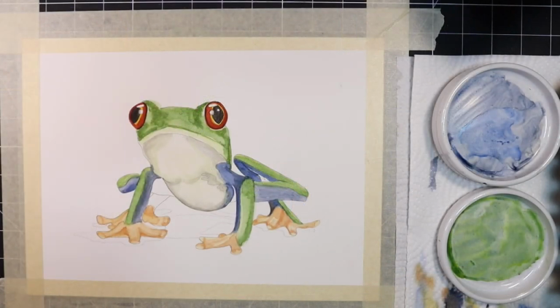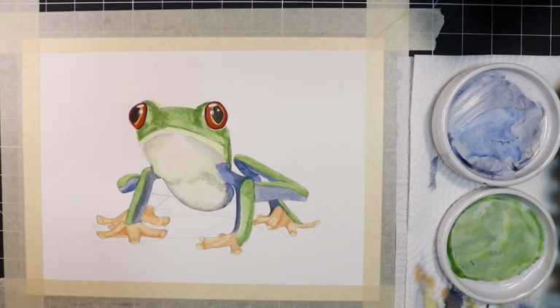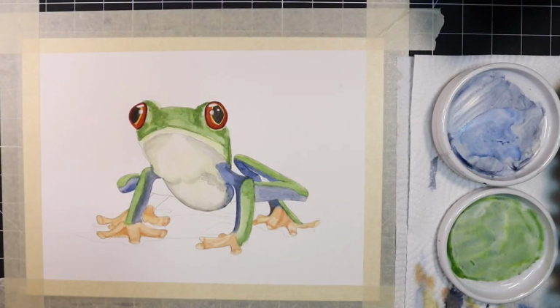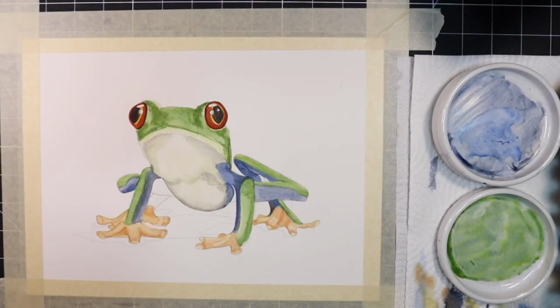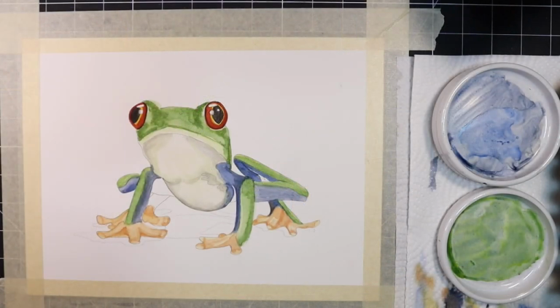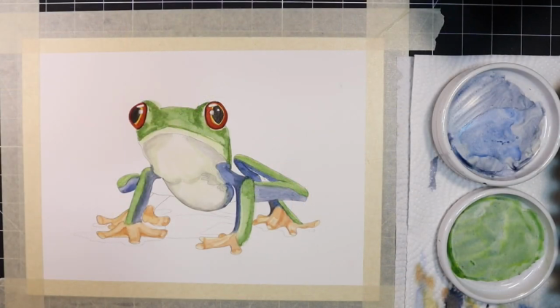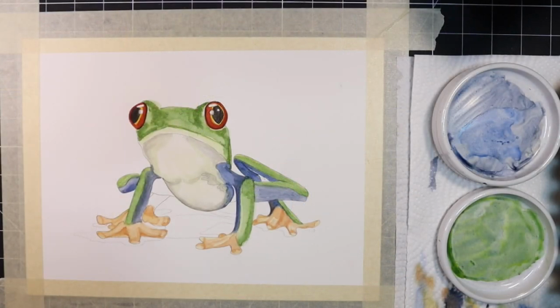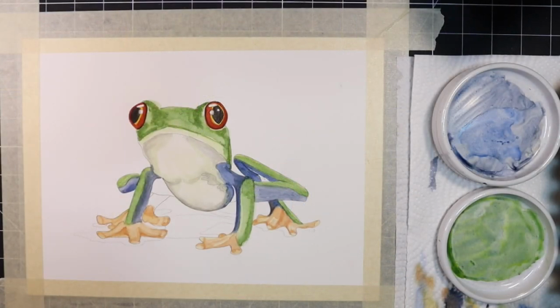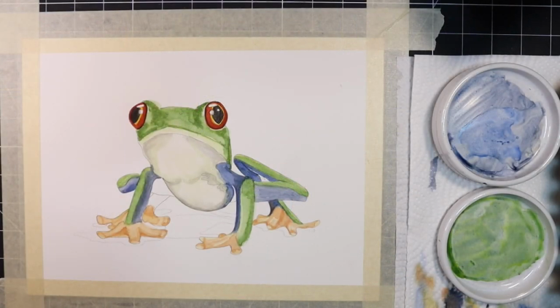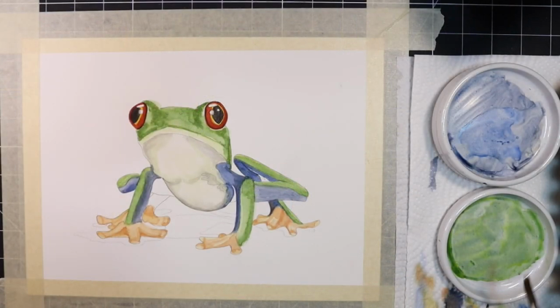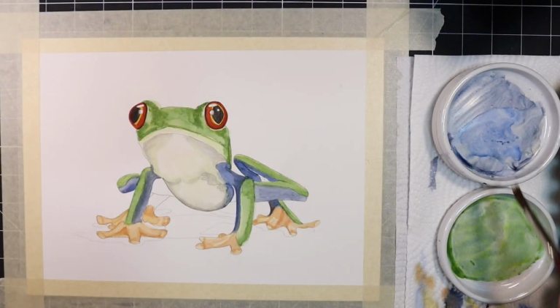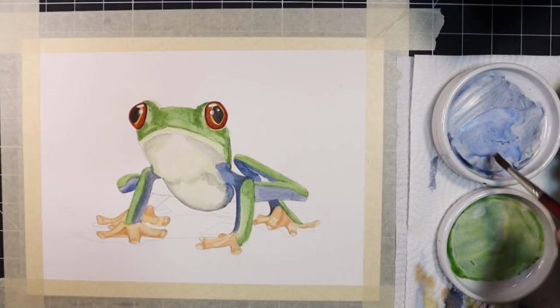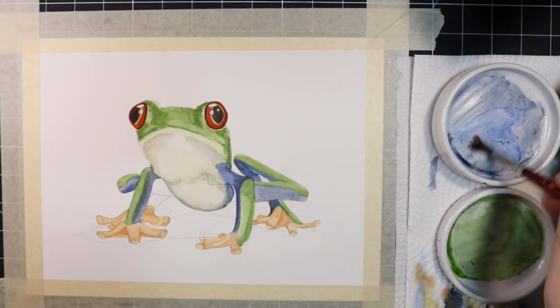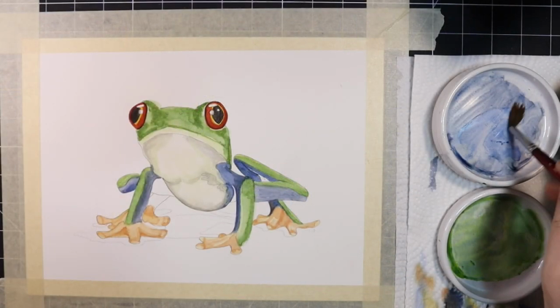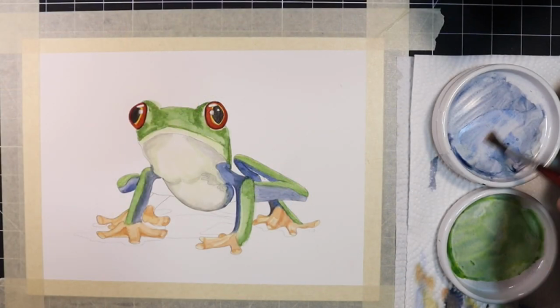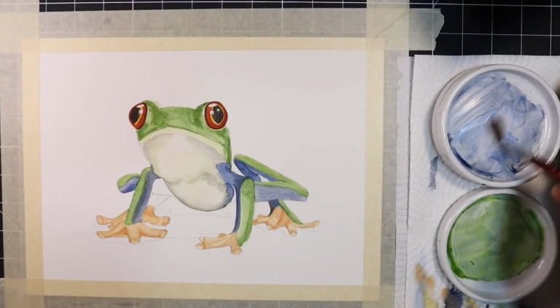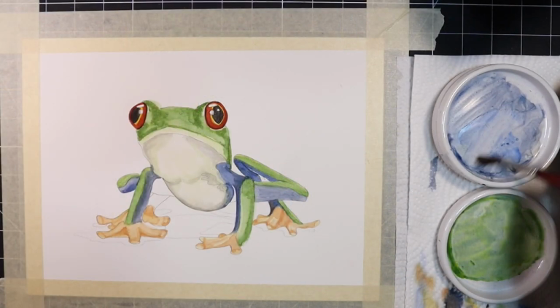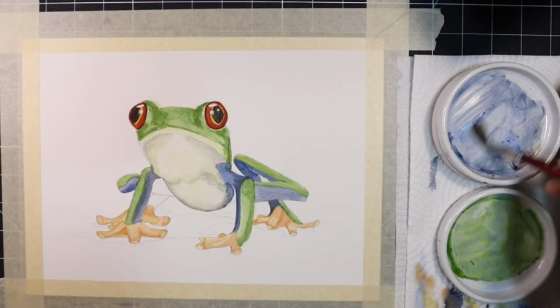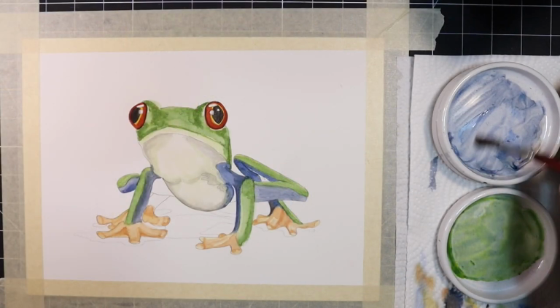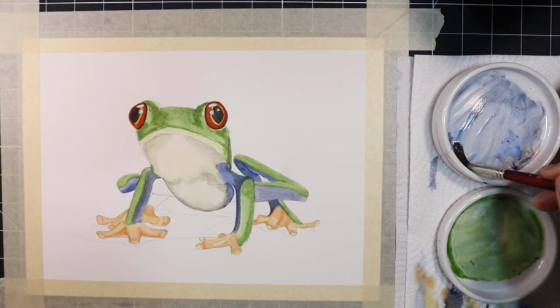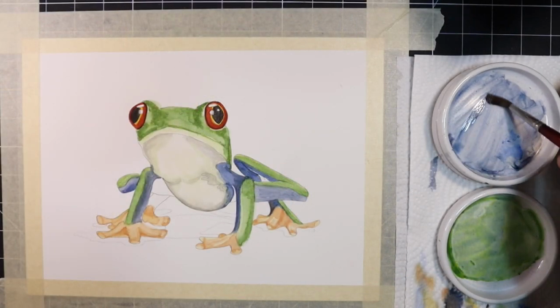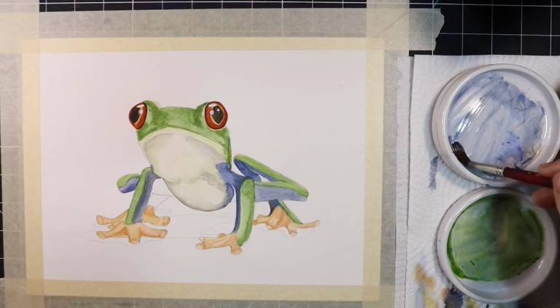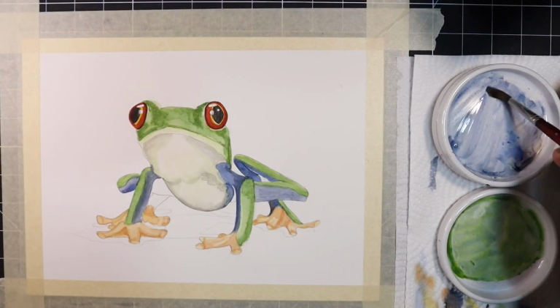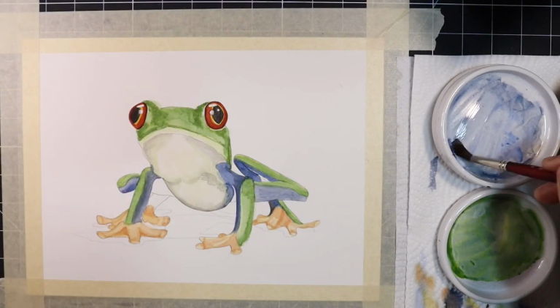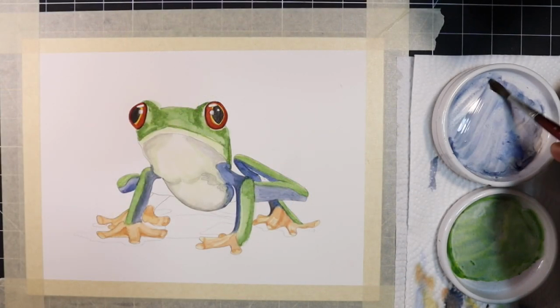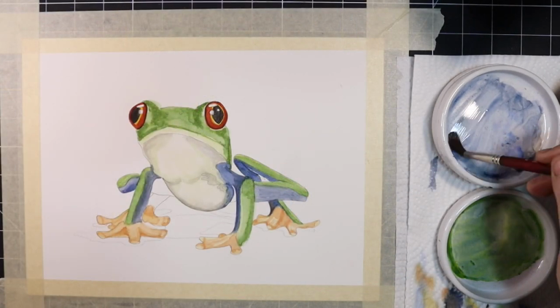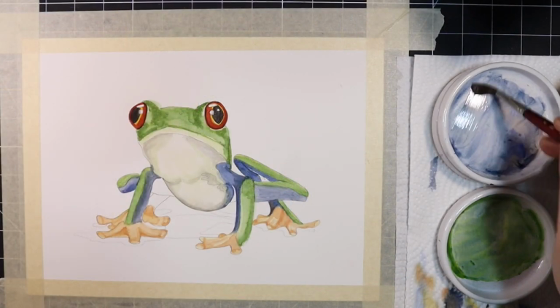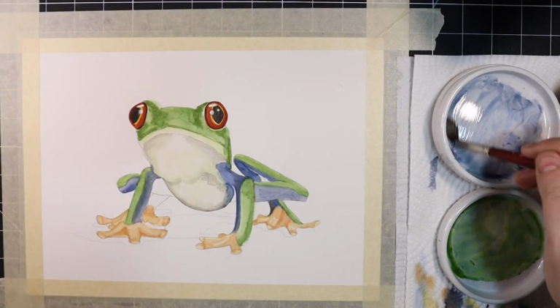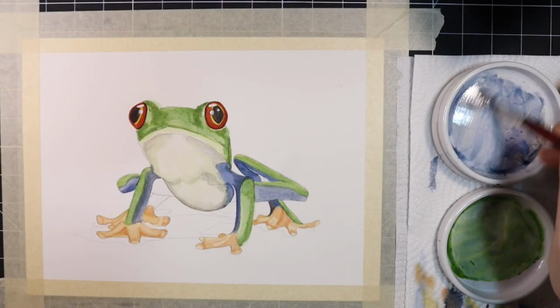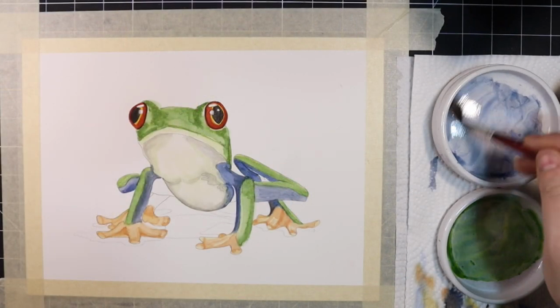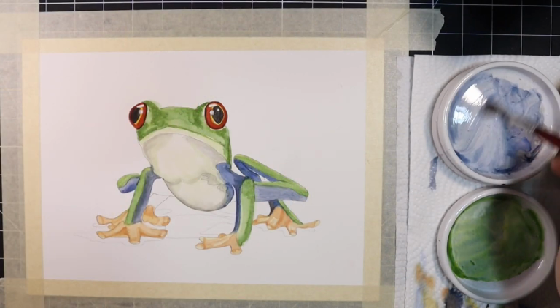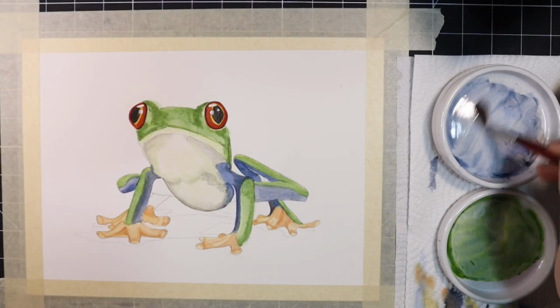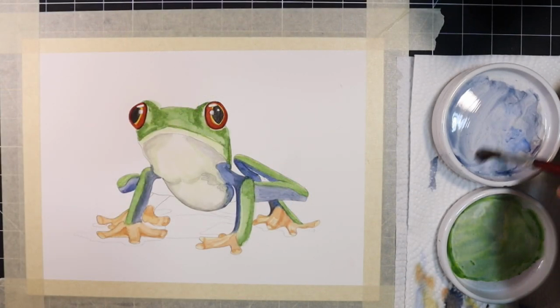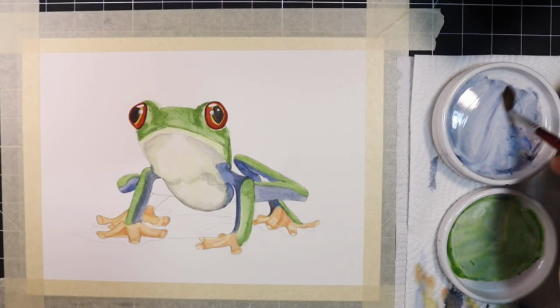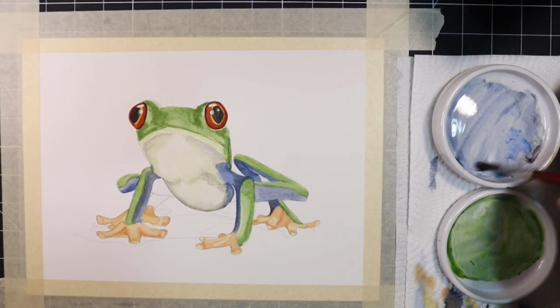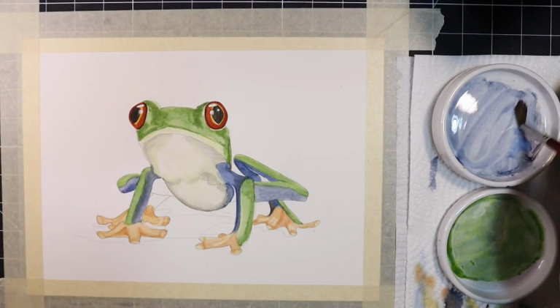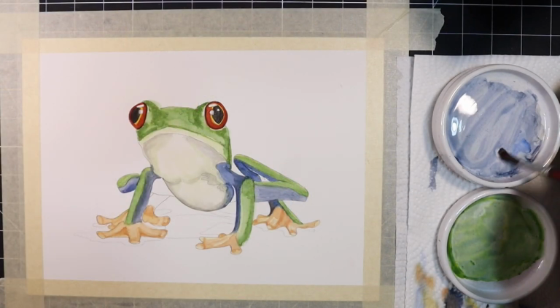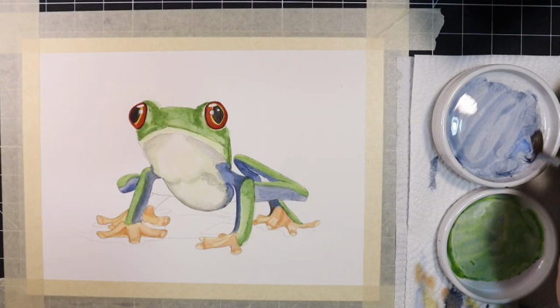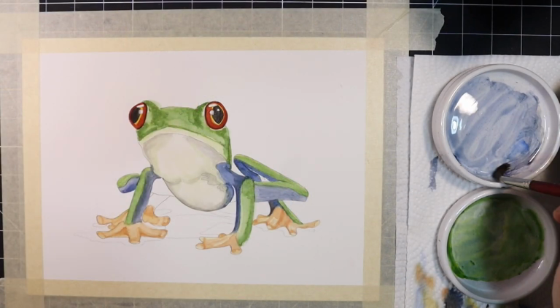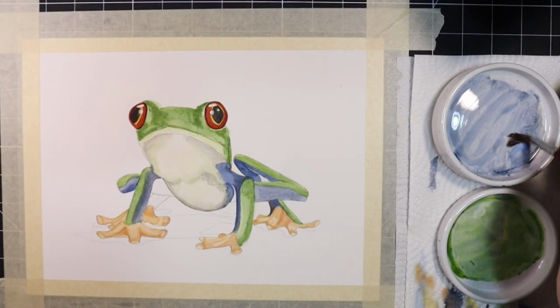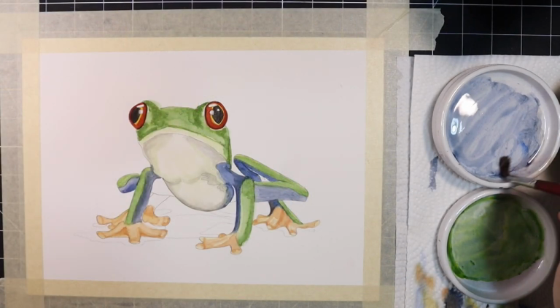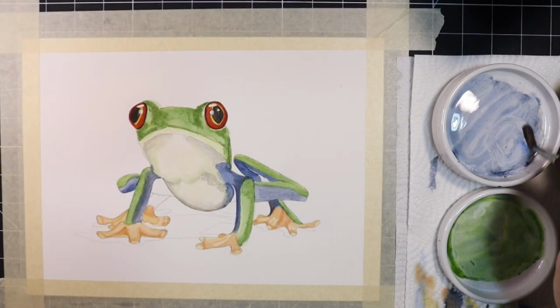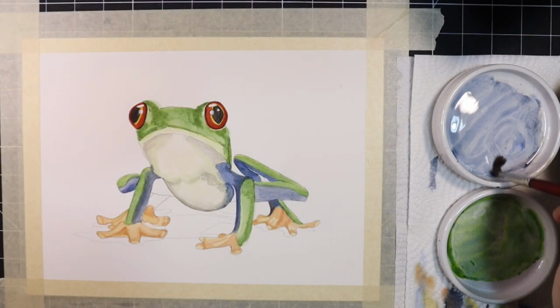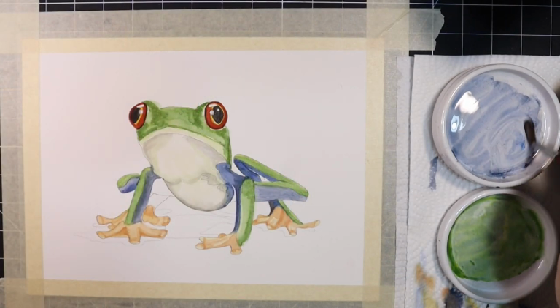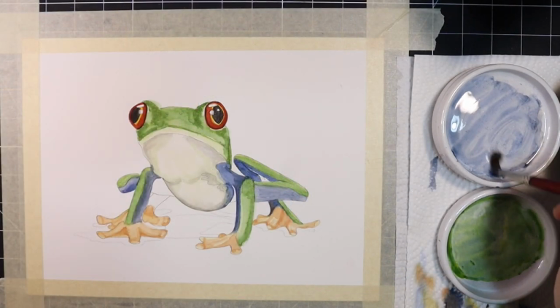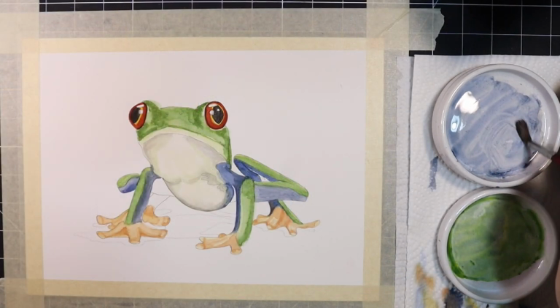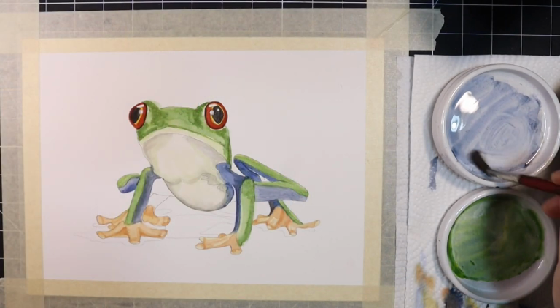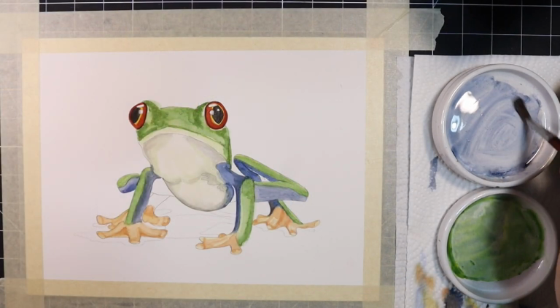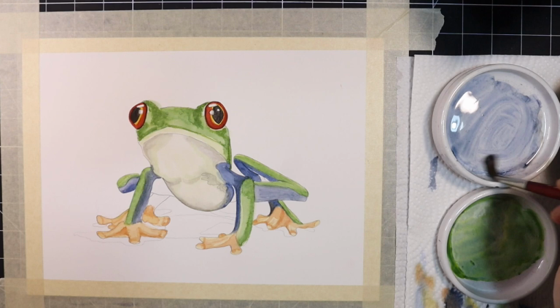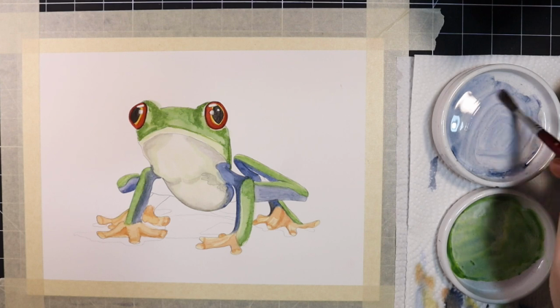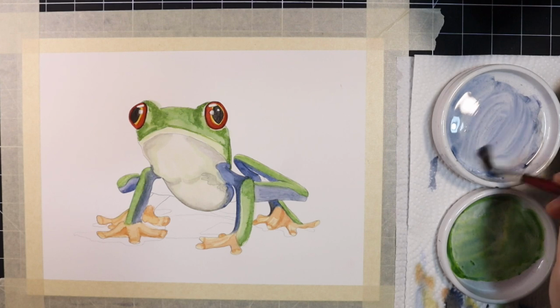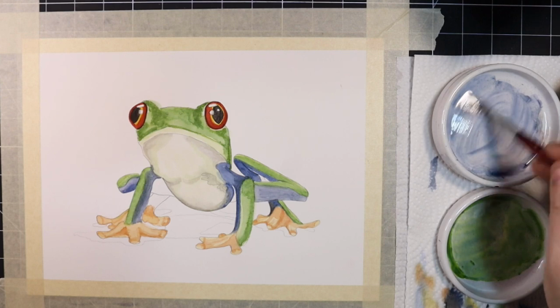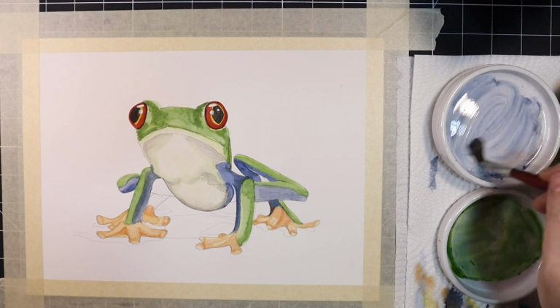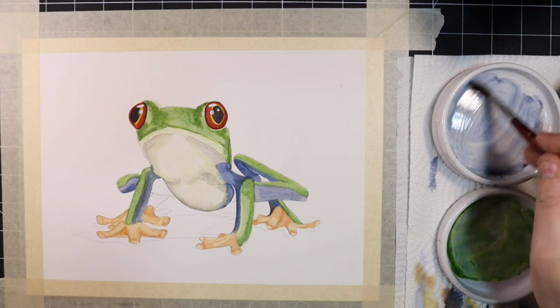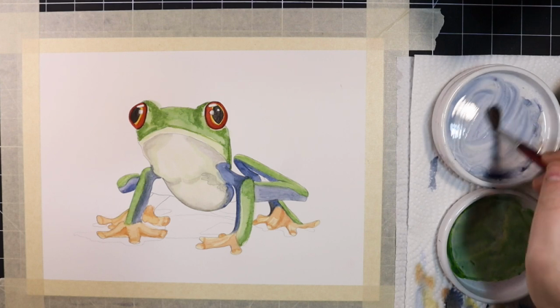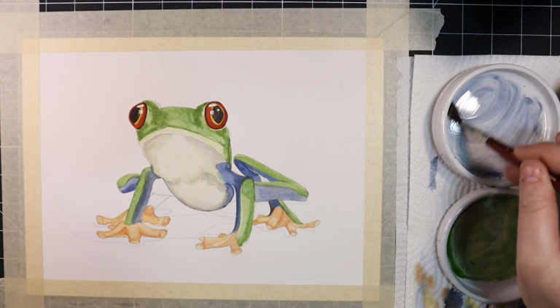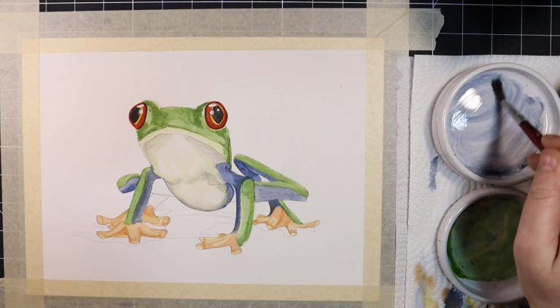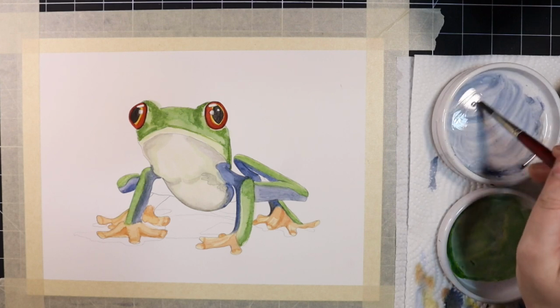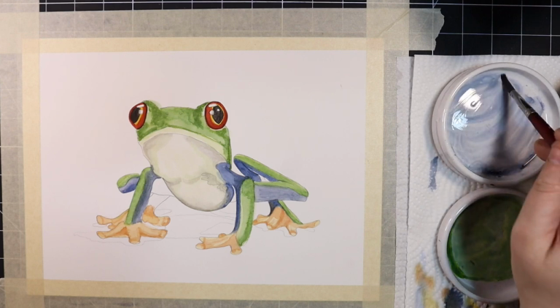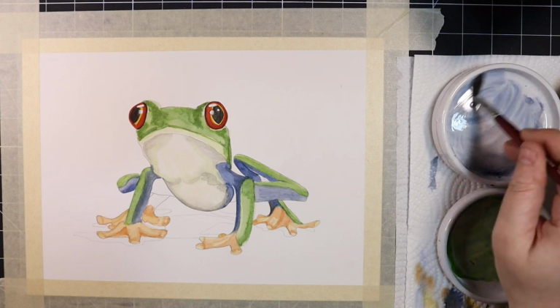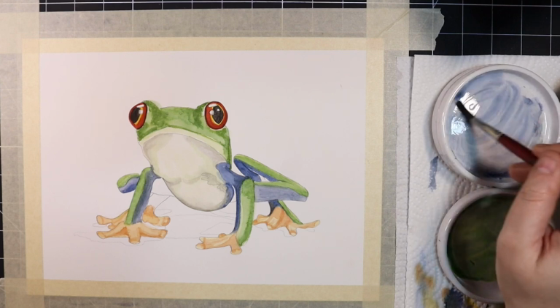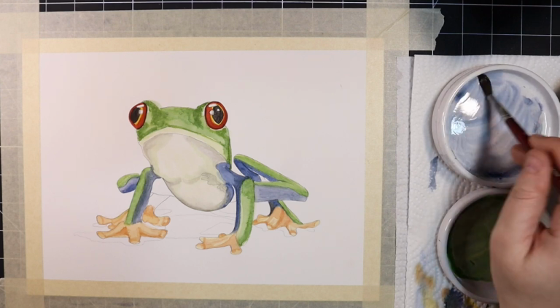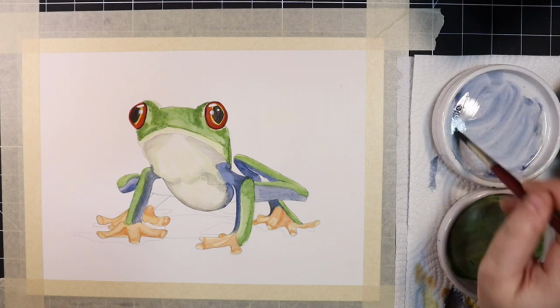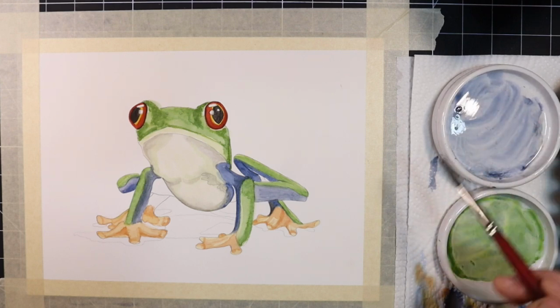I'm going to complete this same process with the blue portions of the legs, mix up some more indigo and further define my values.